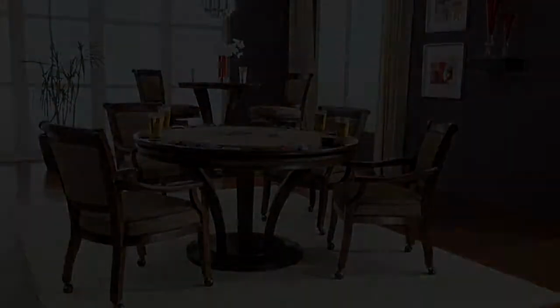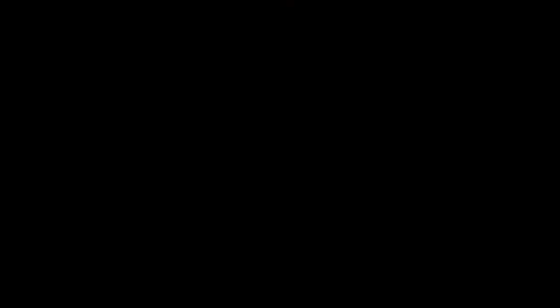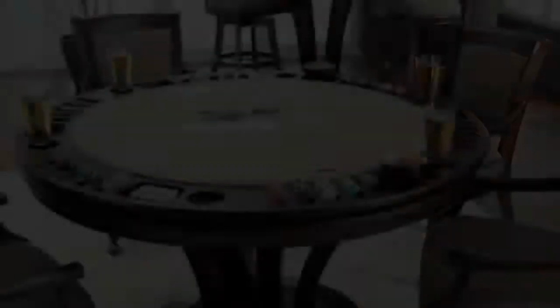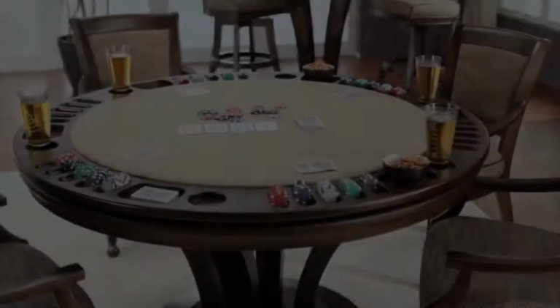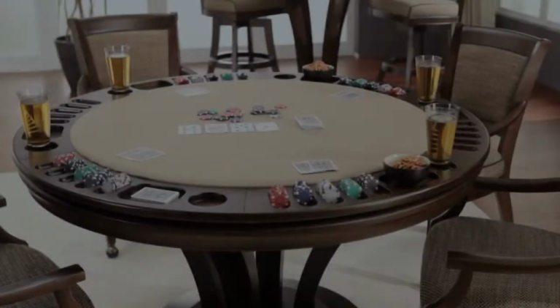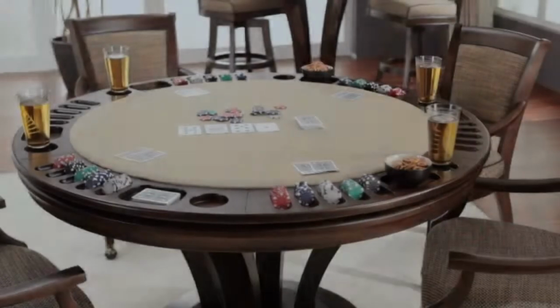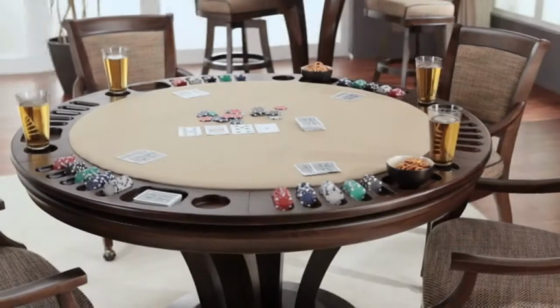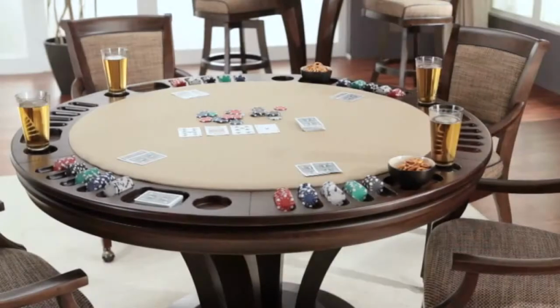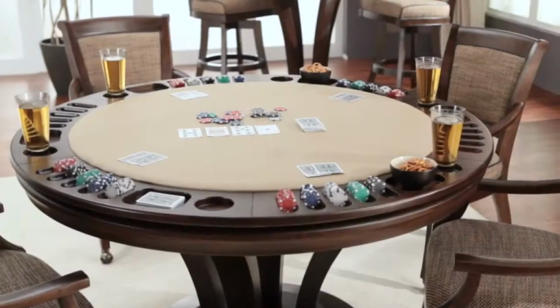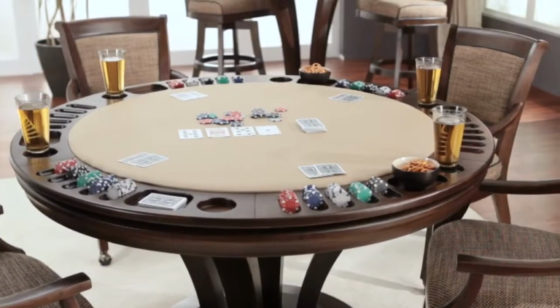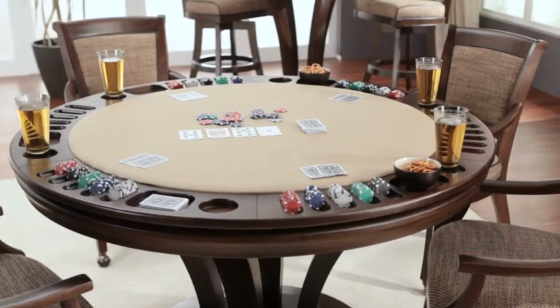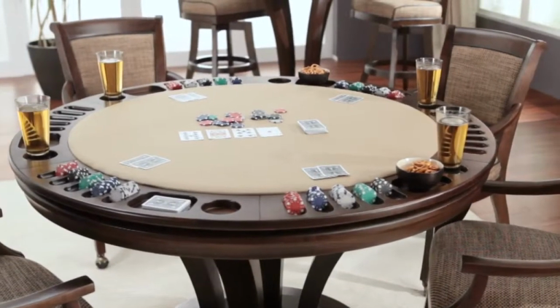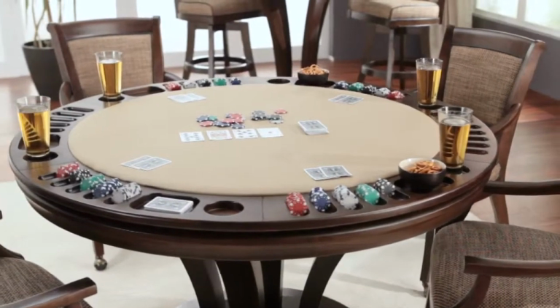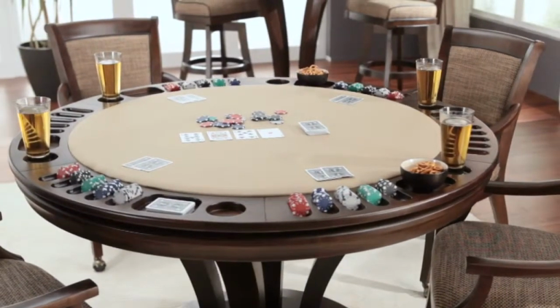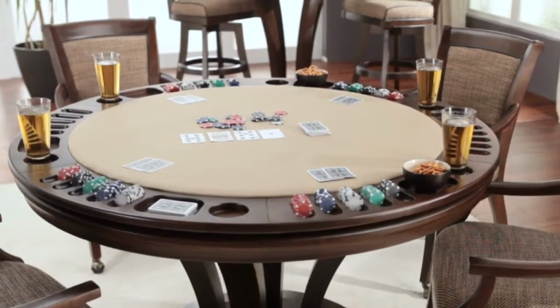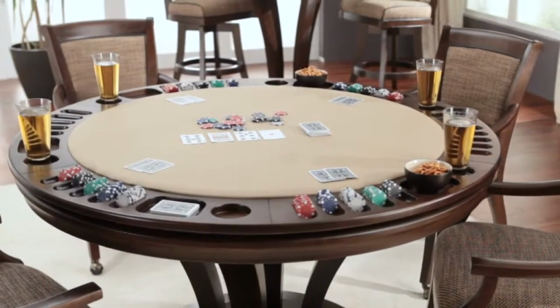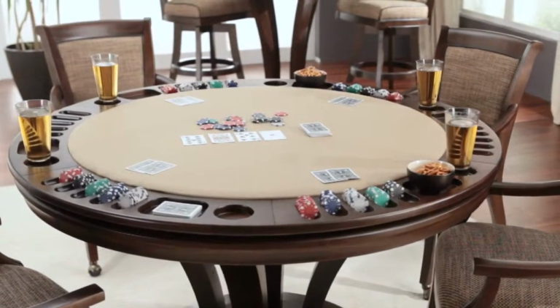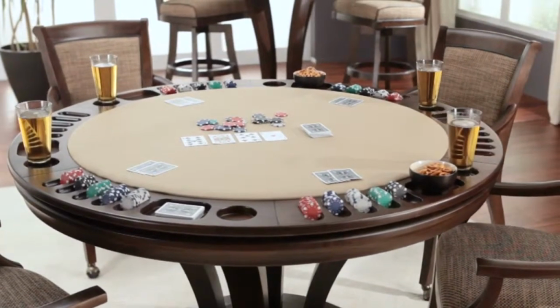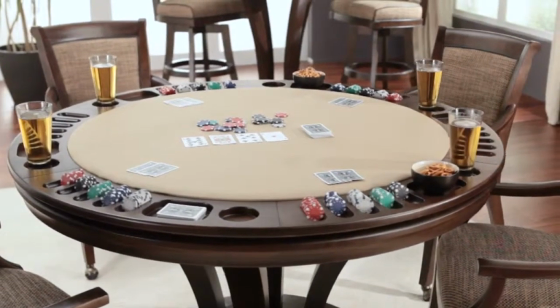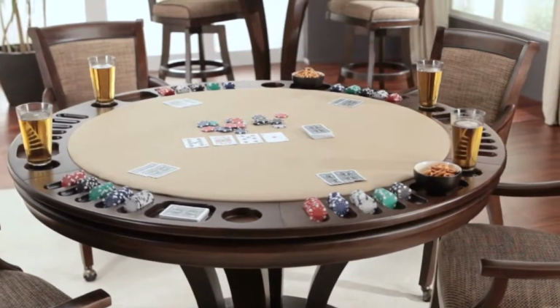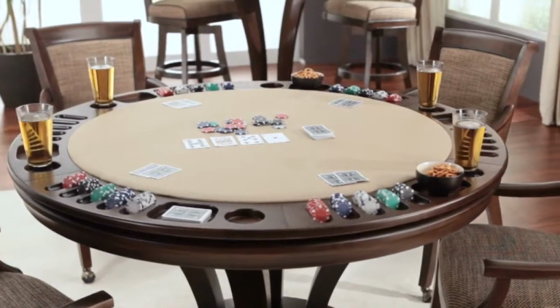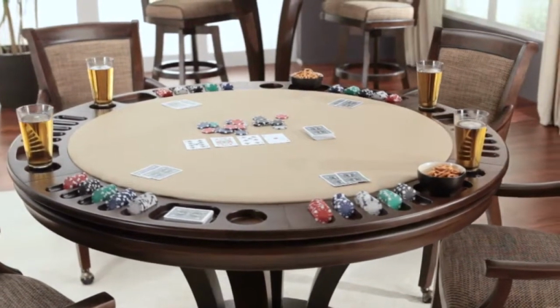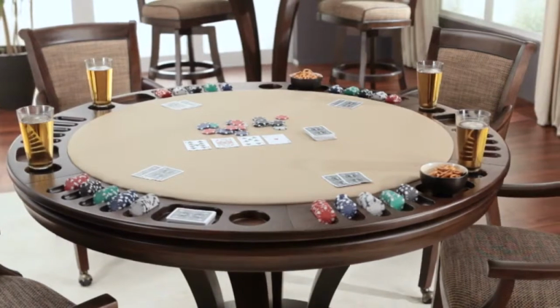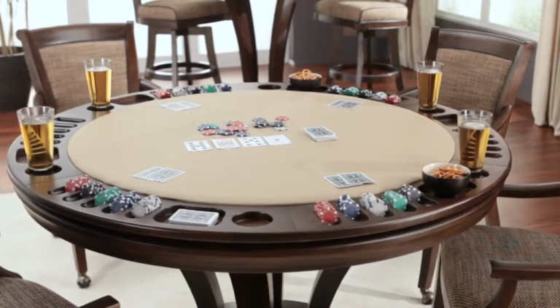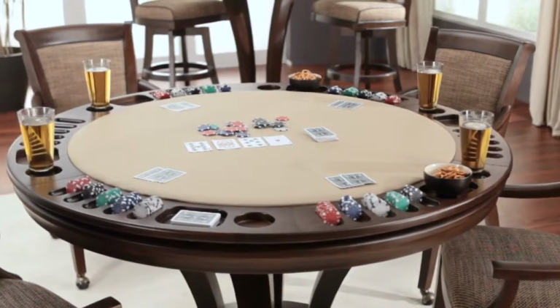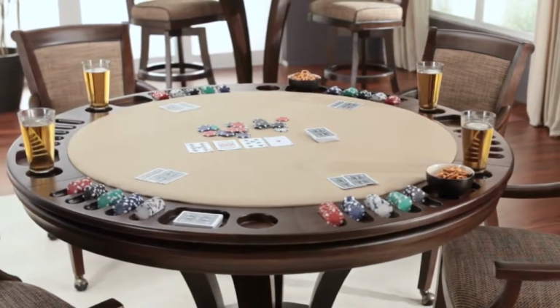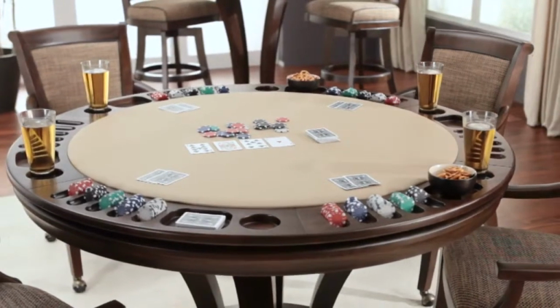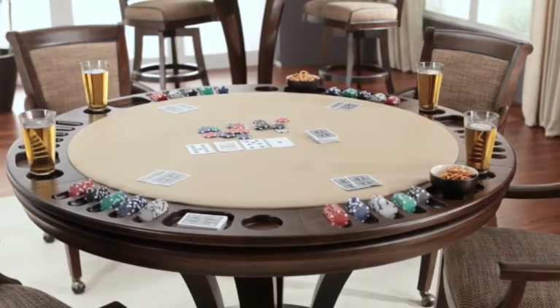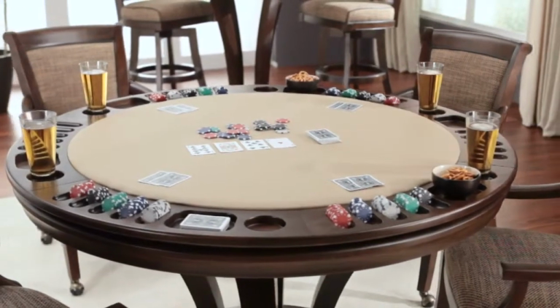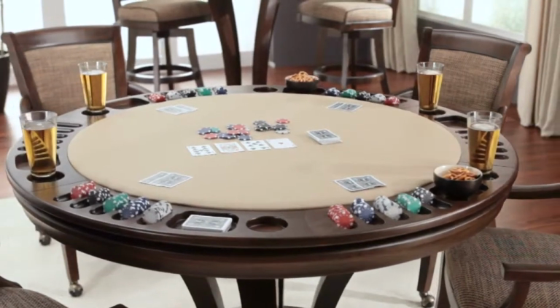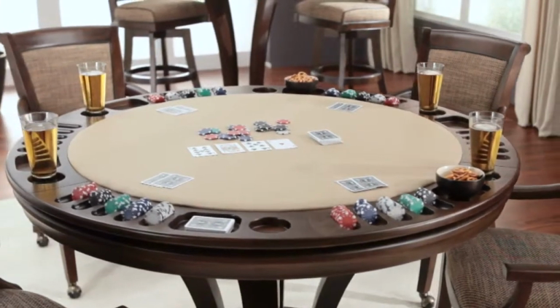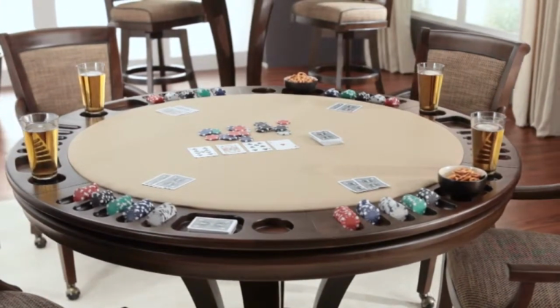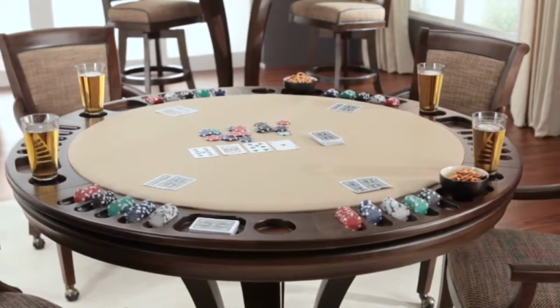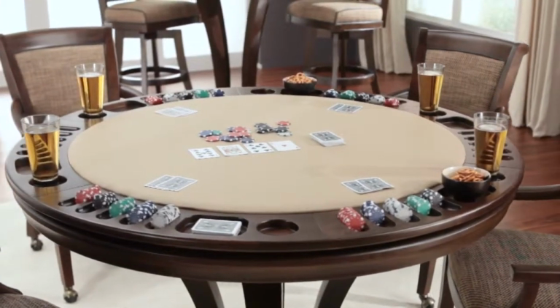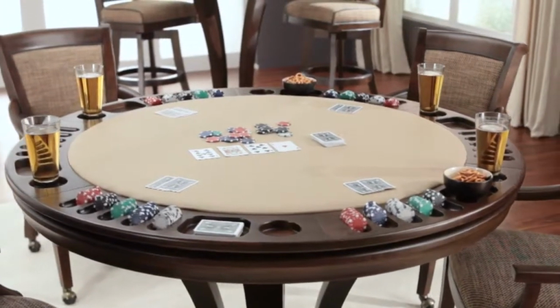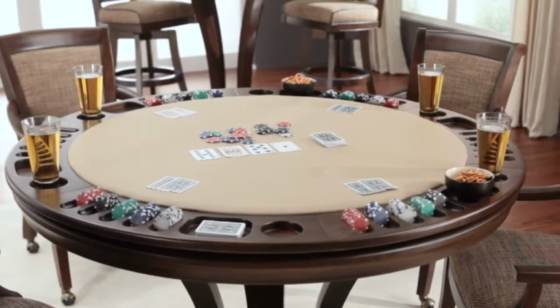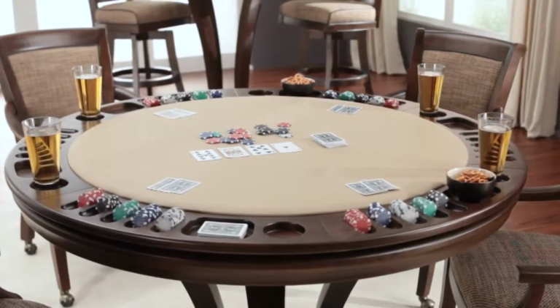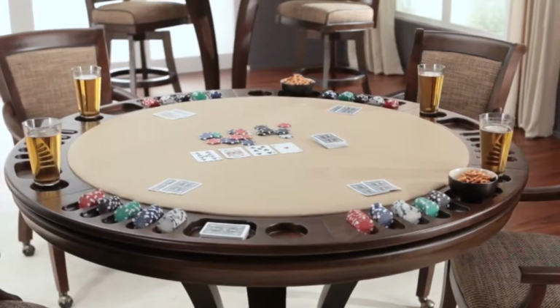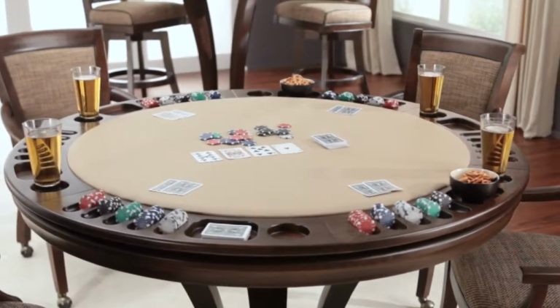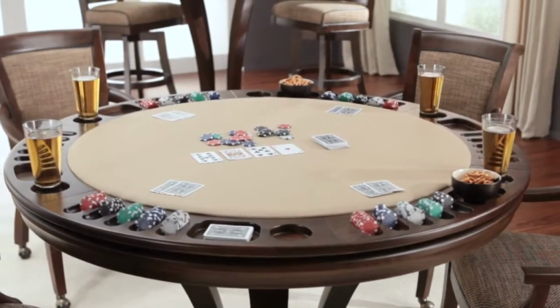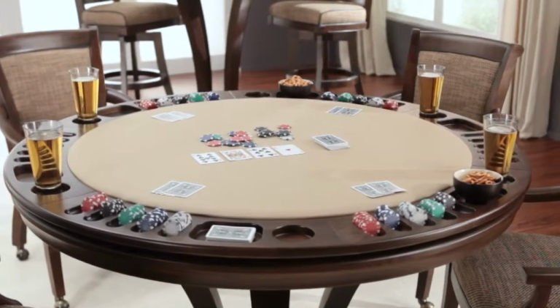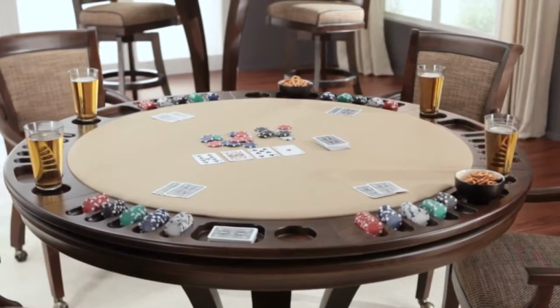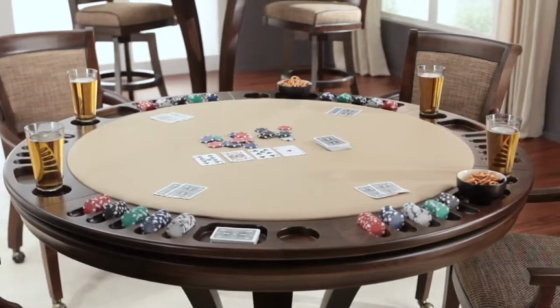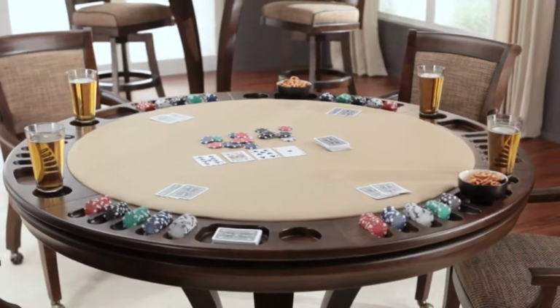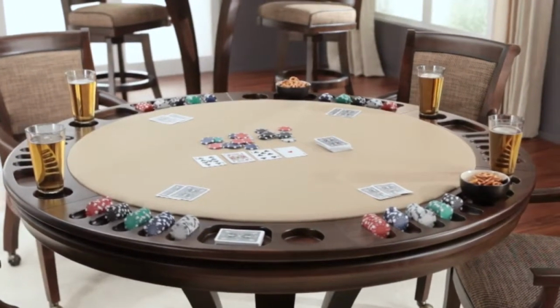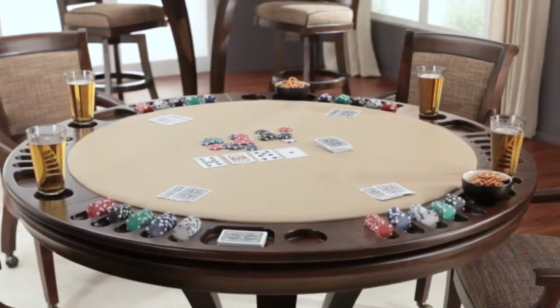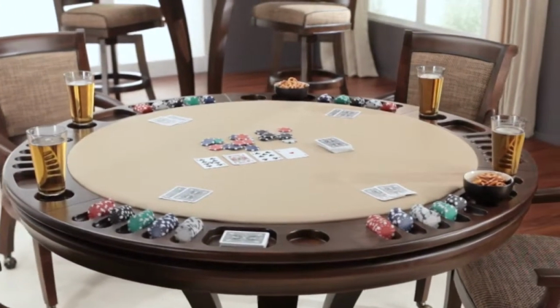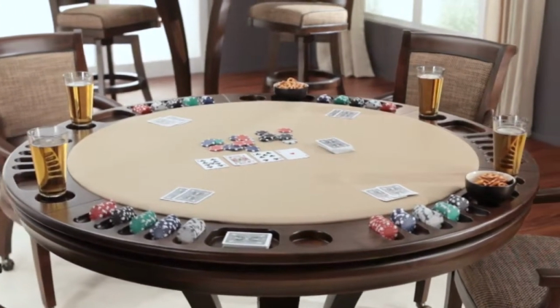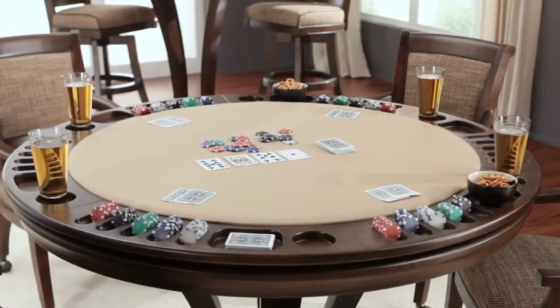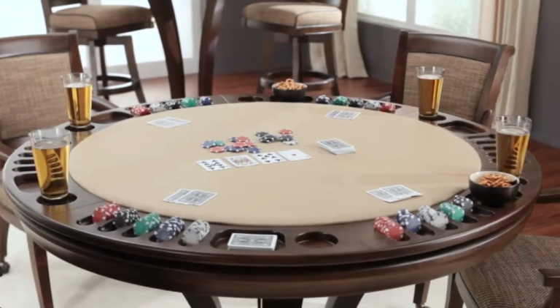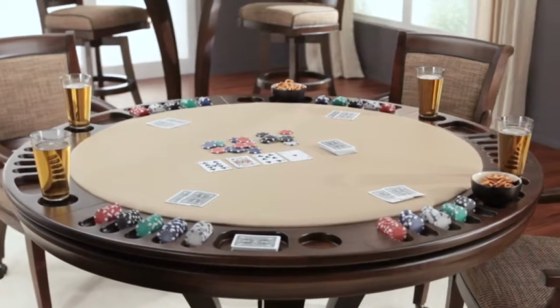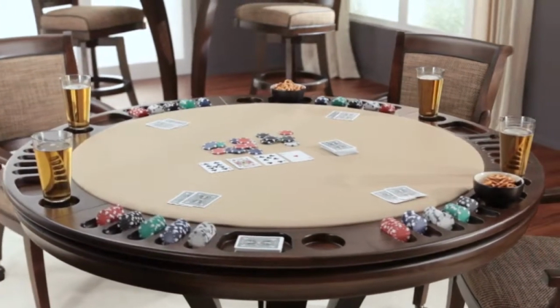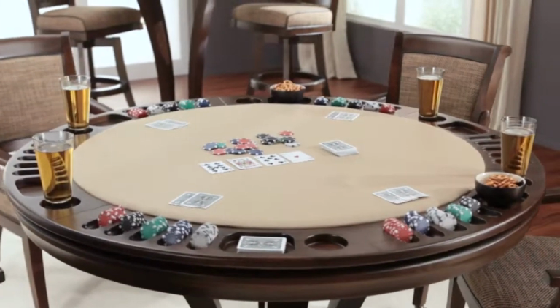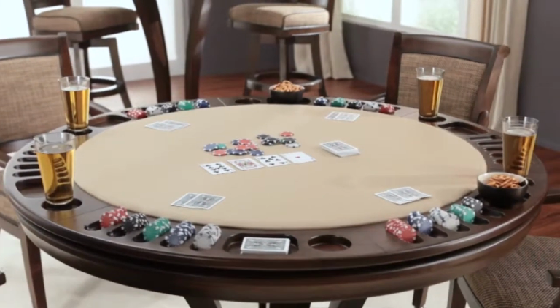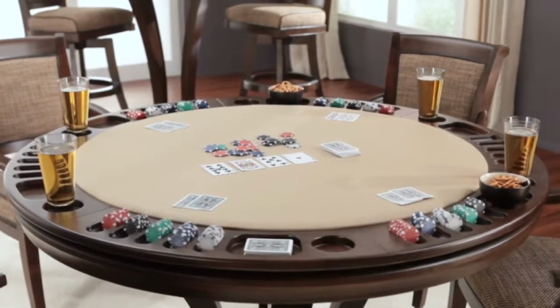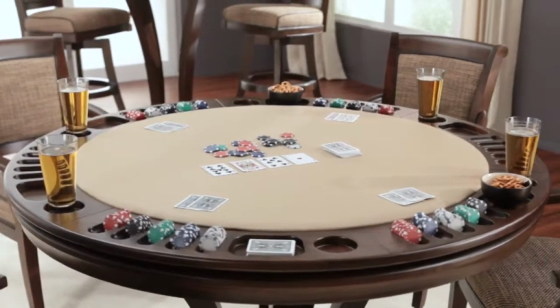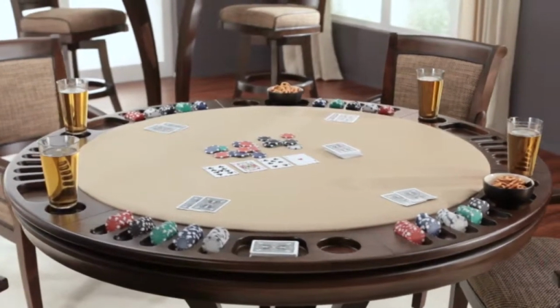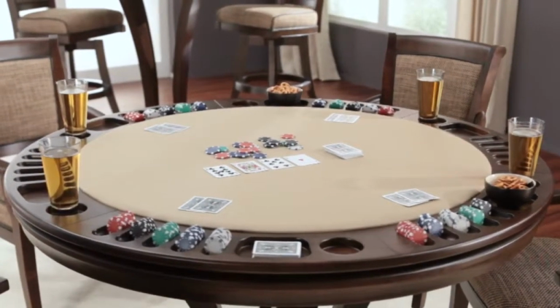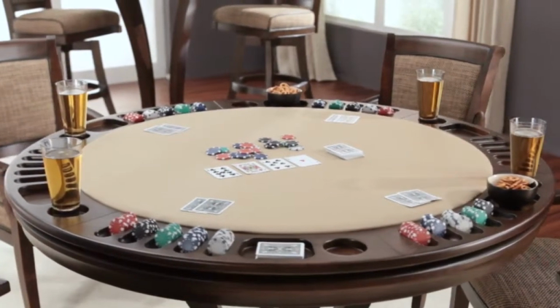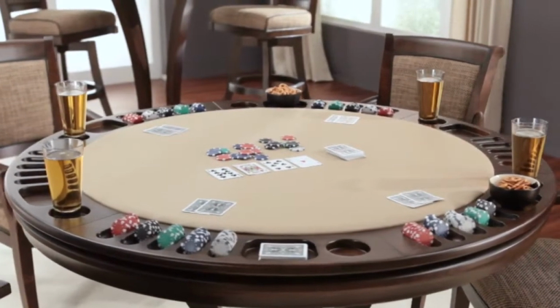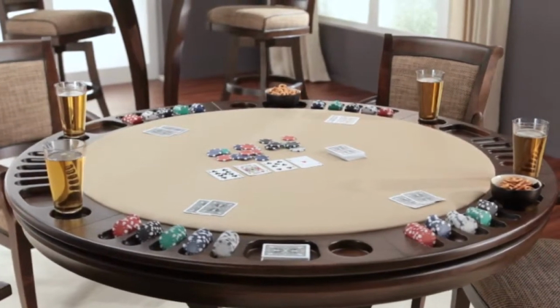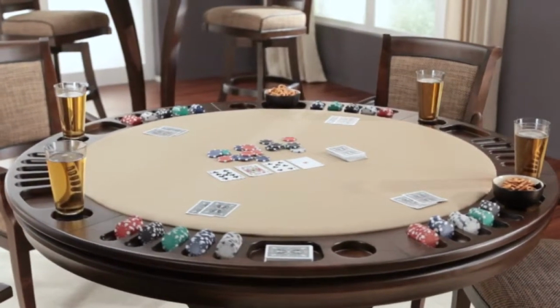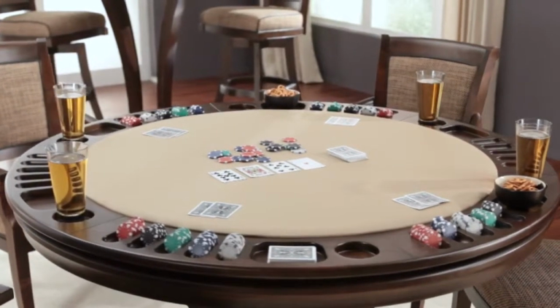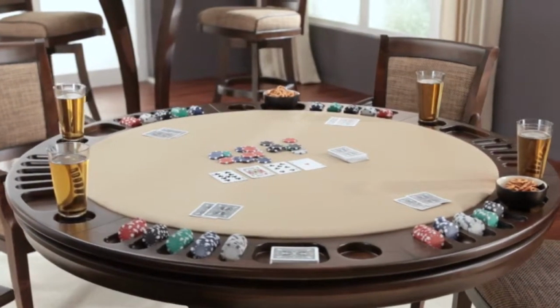Choose from a variety of stunning pieces to create a fun, upscale environment for entertaining family, friends, and distinguished guests.